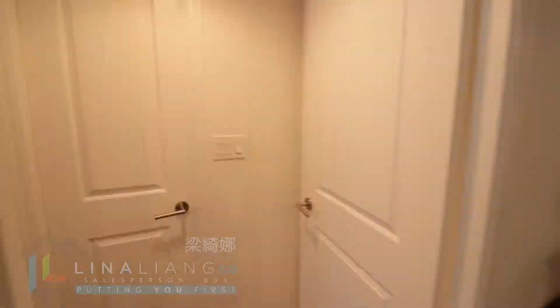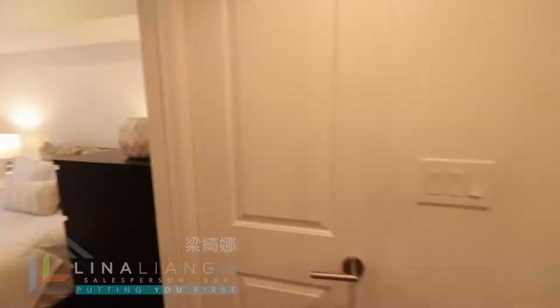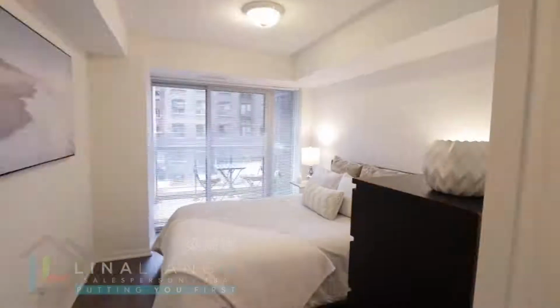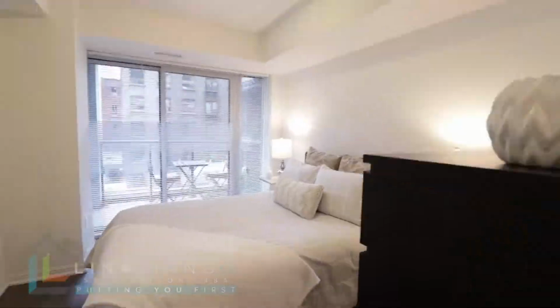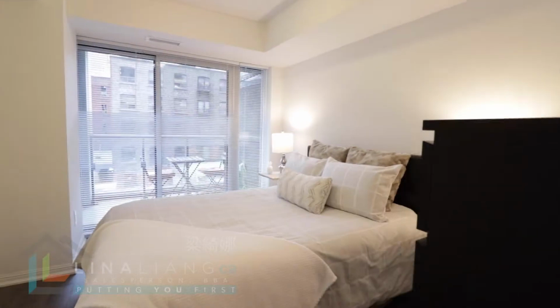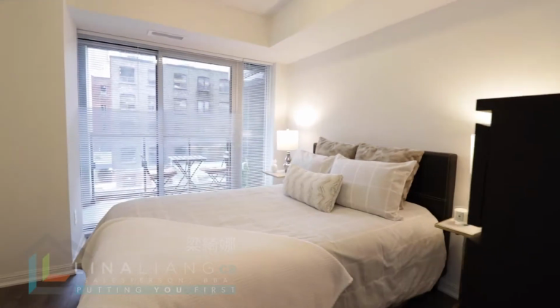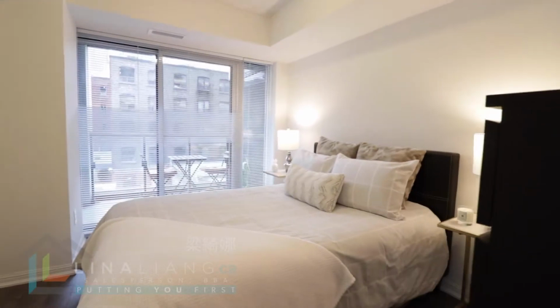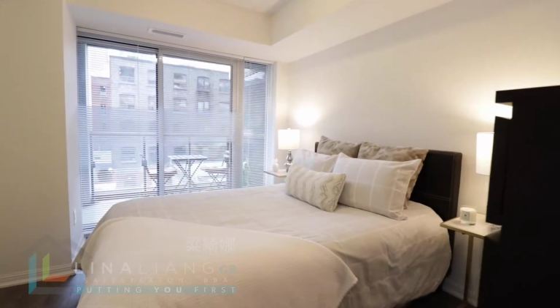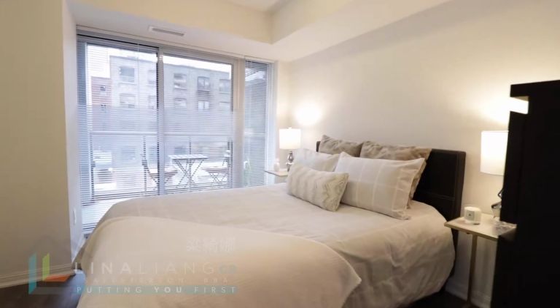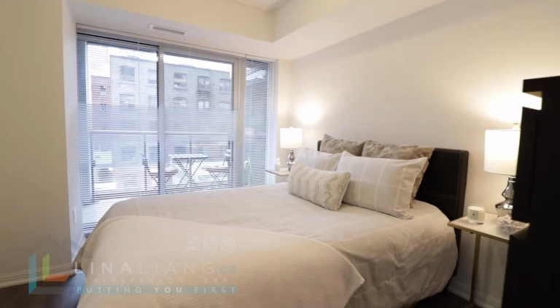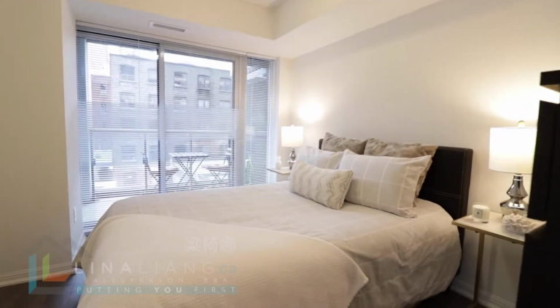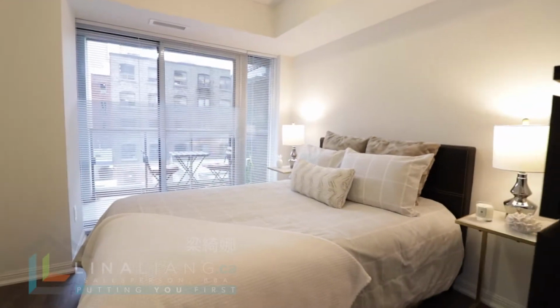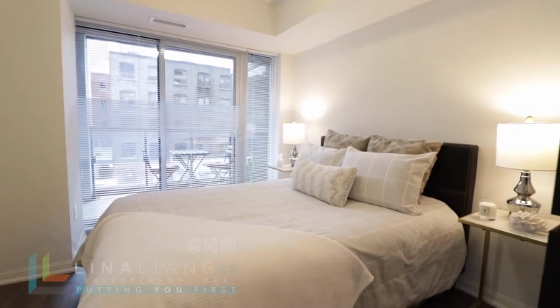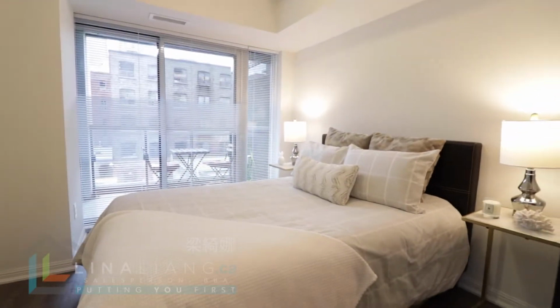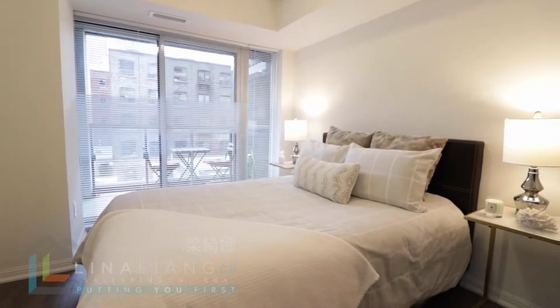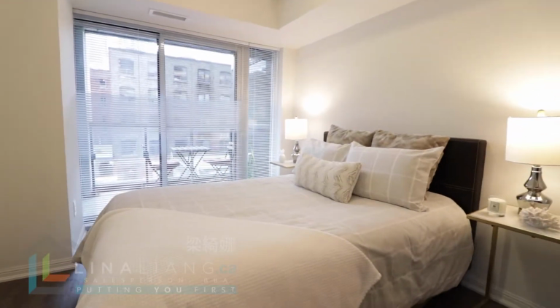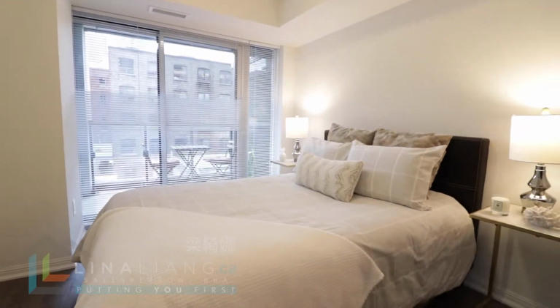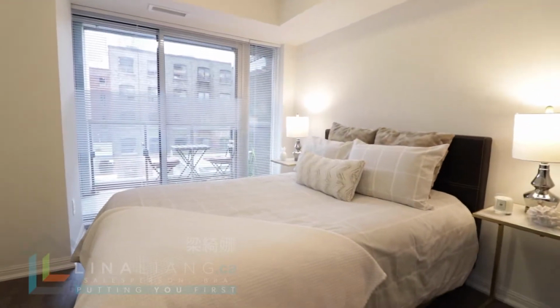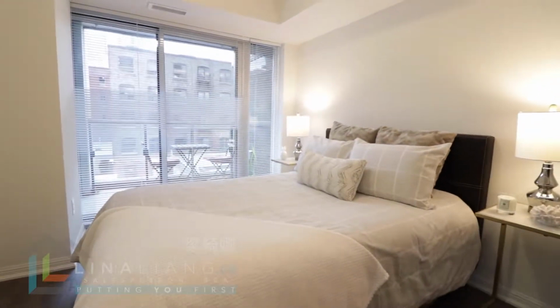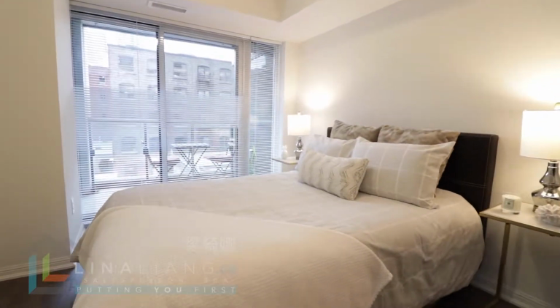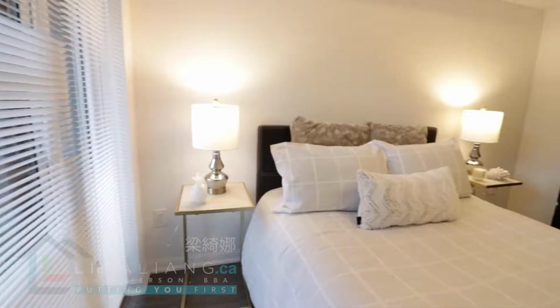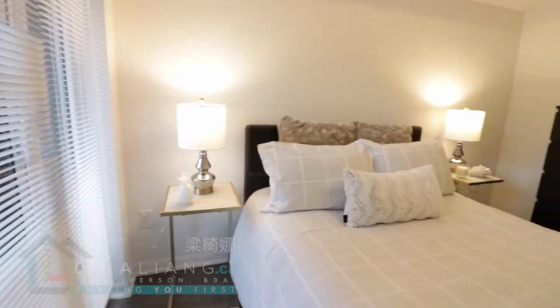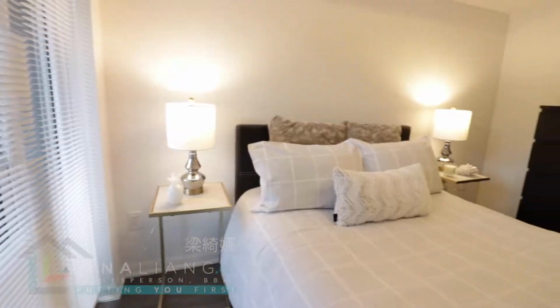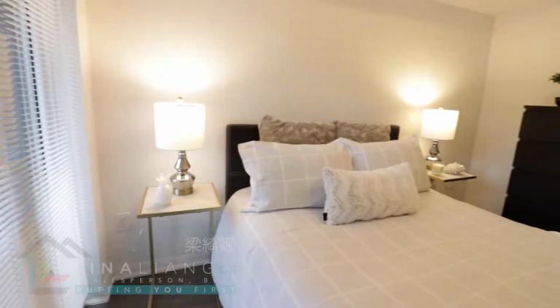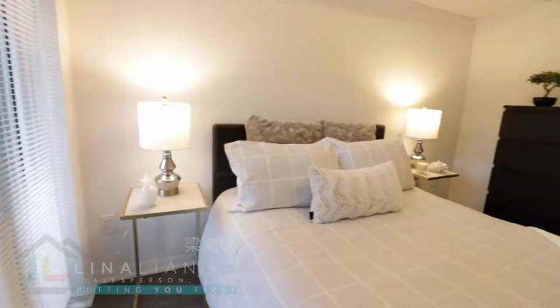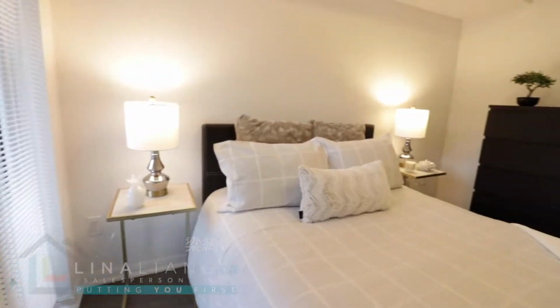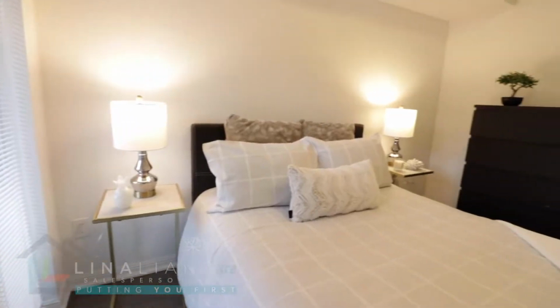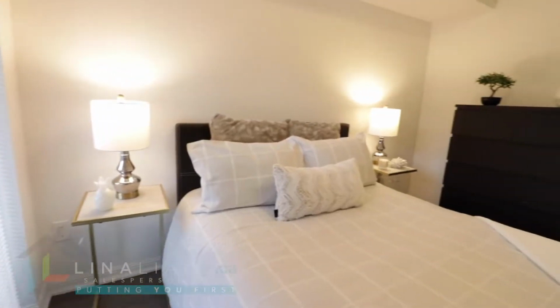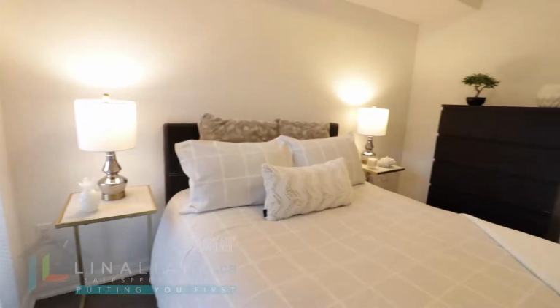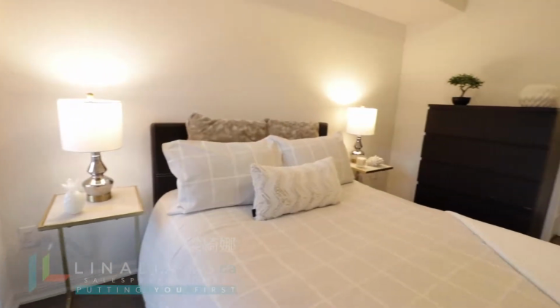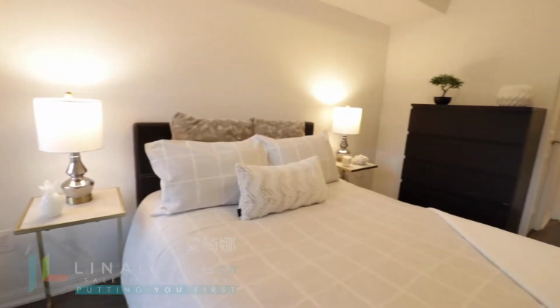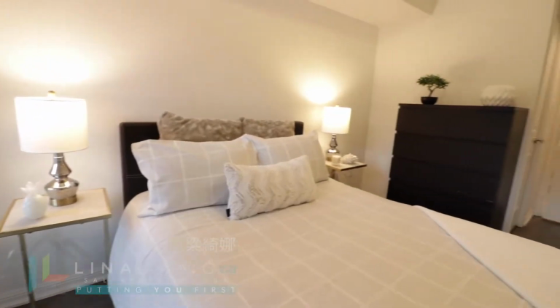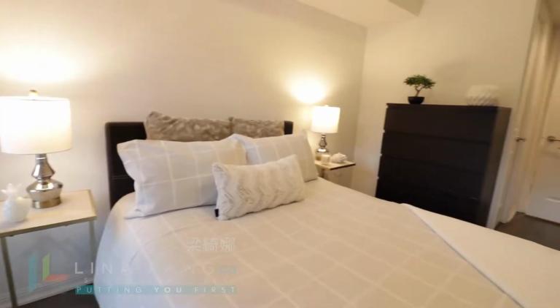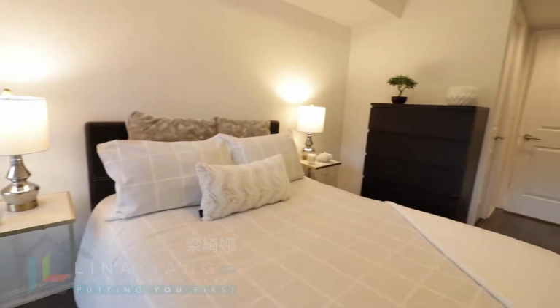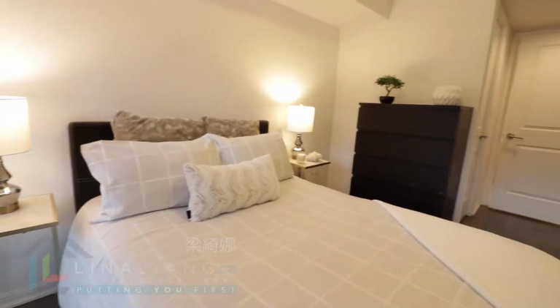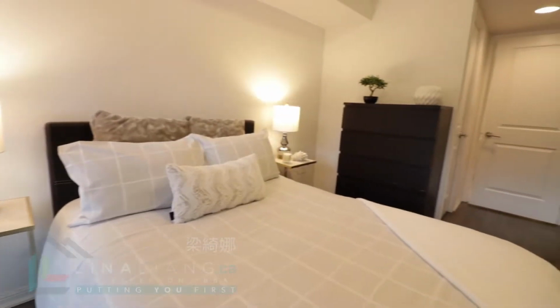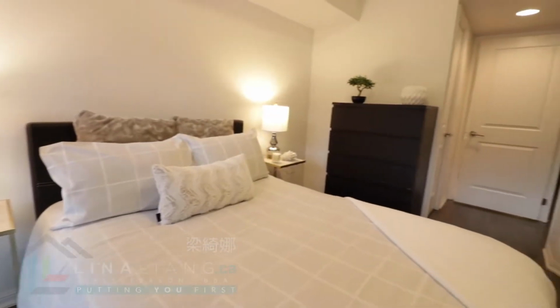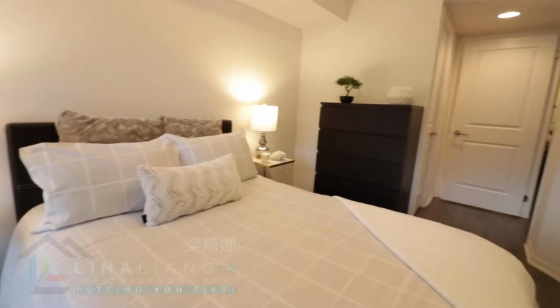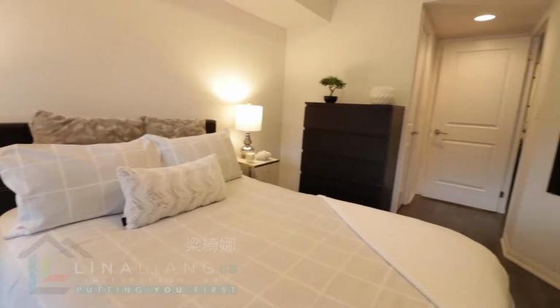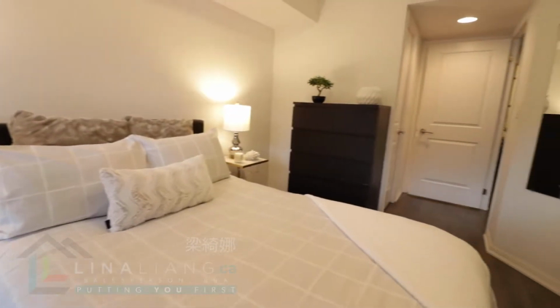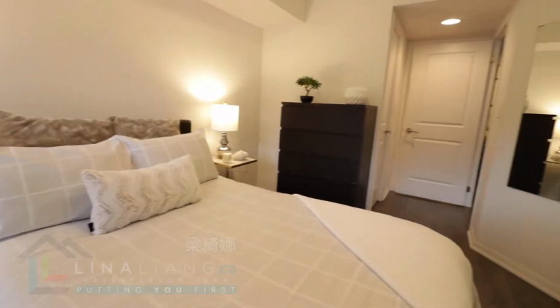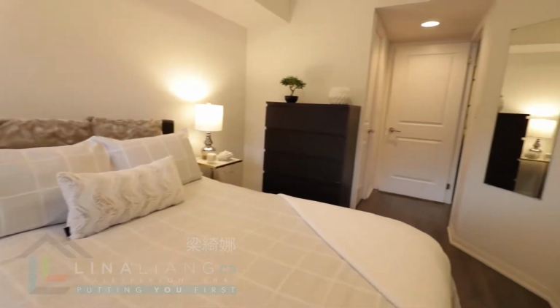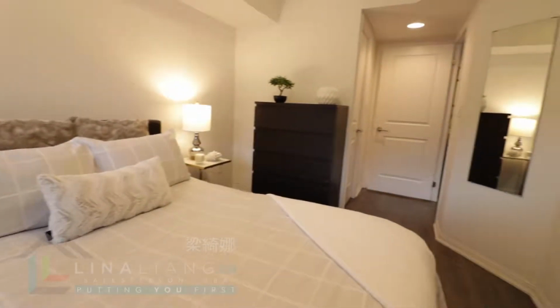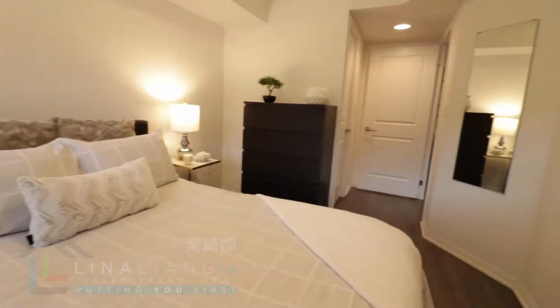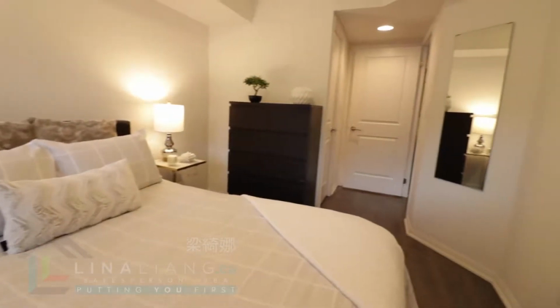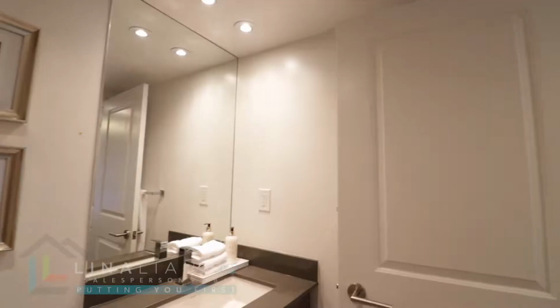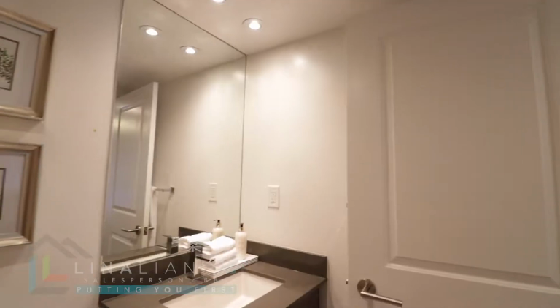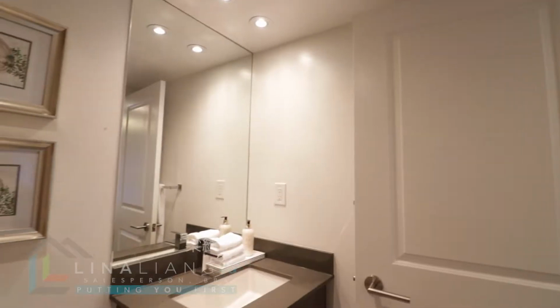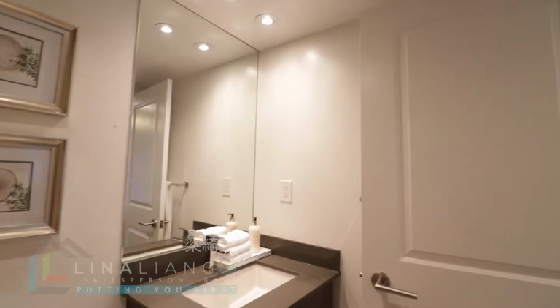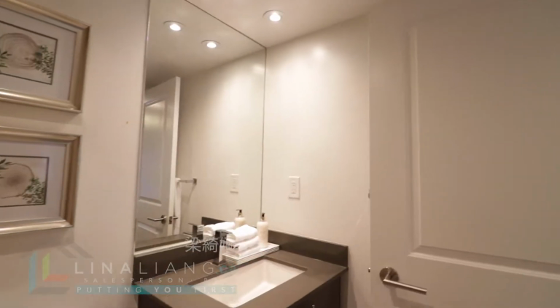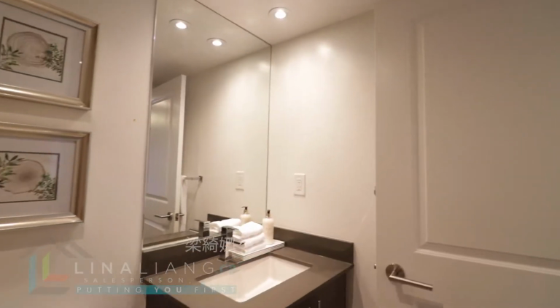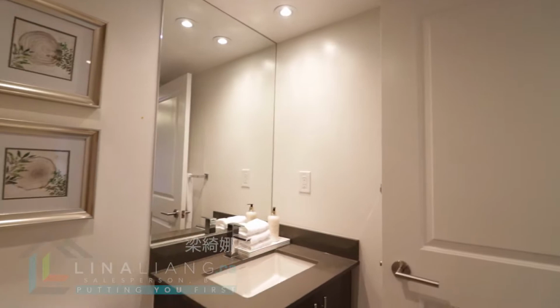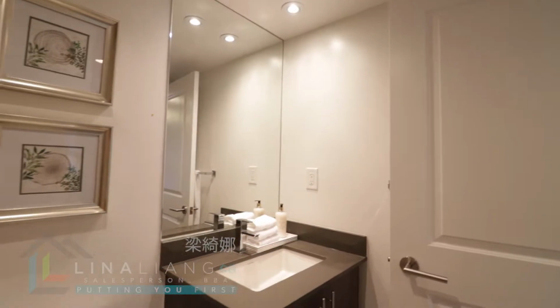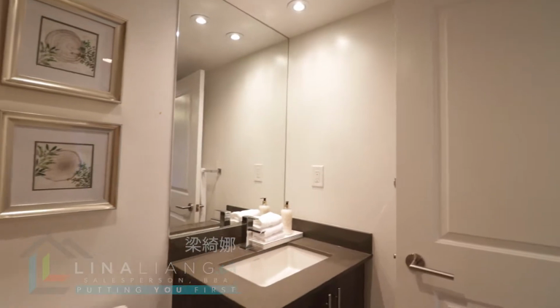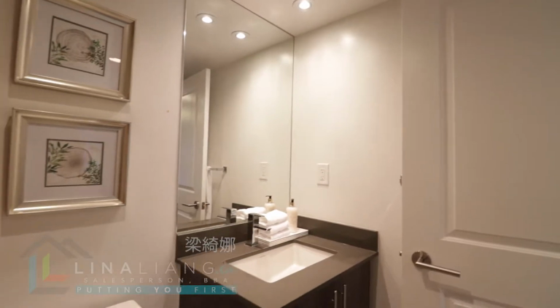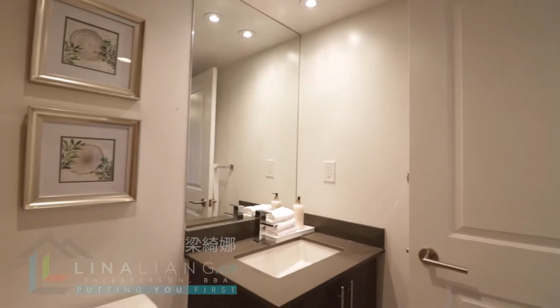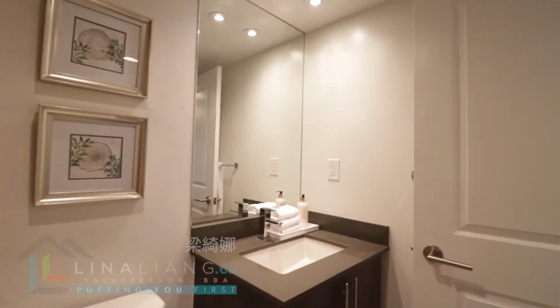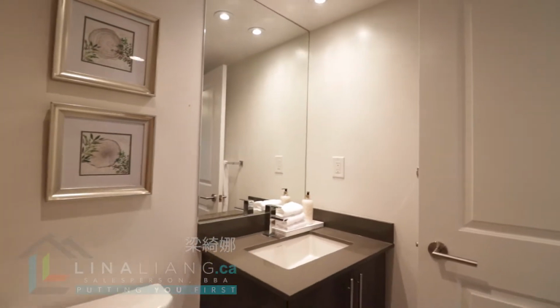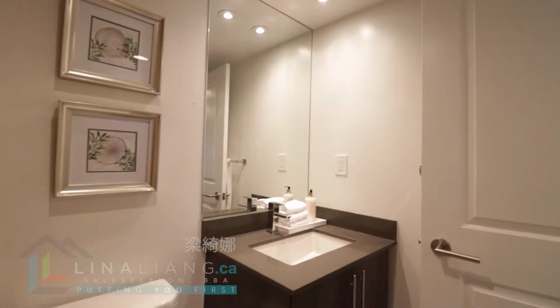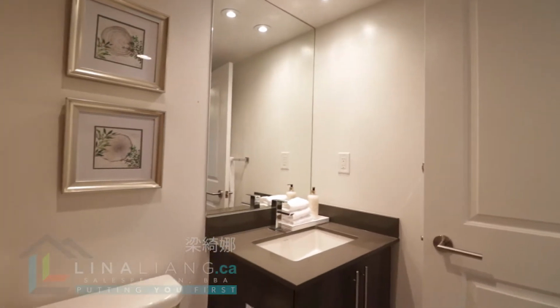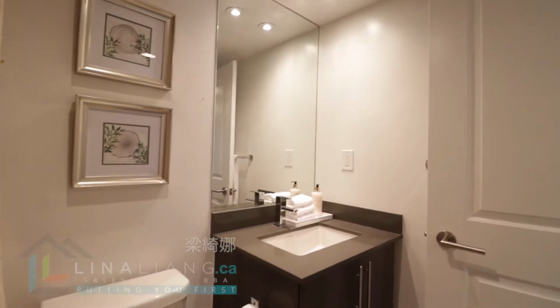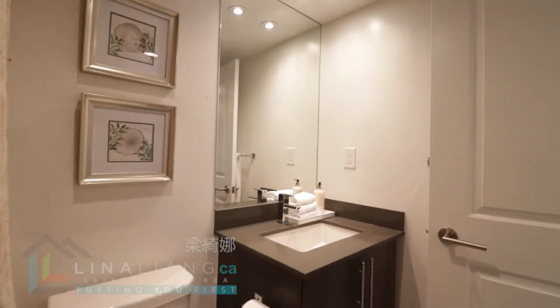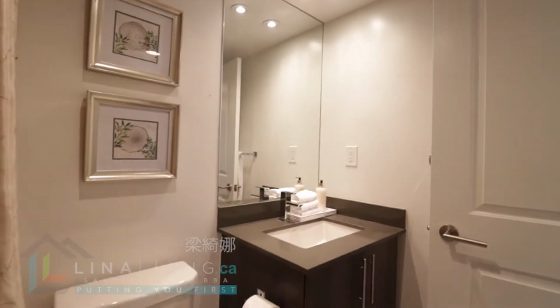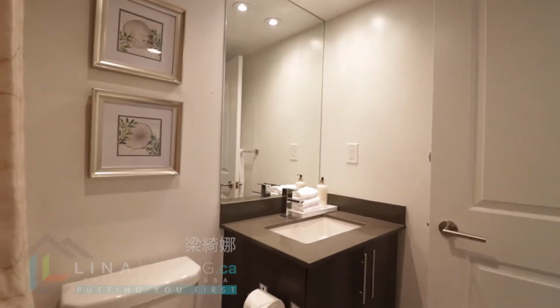The spacious master bedroom also features a walk-in closet, a full ensuite bathroom and access to the open balcony.